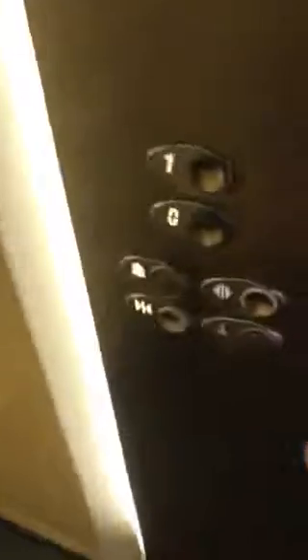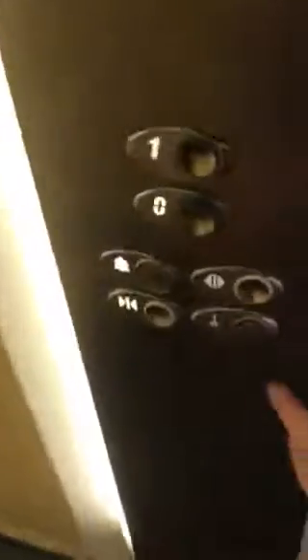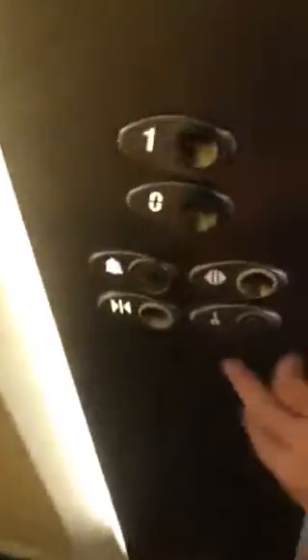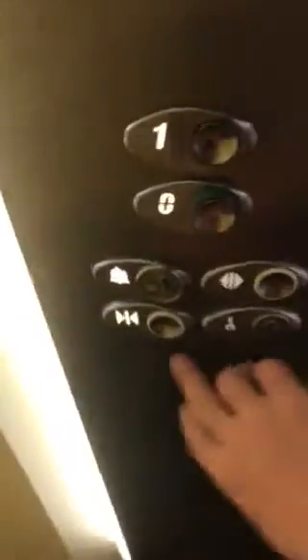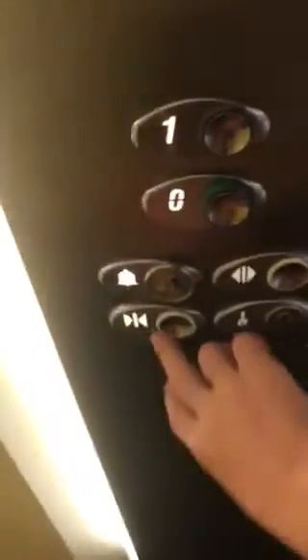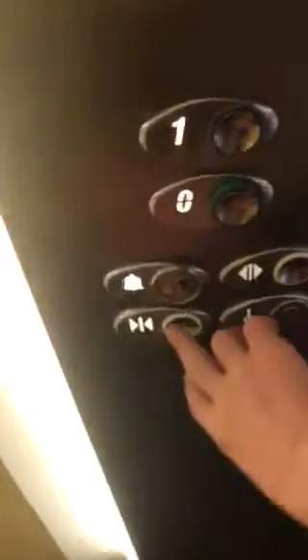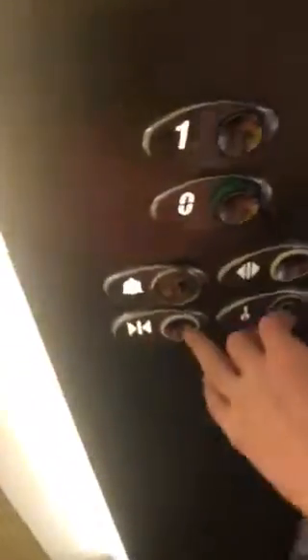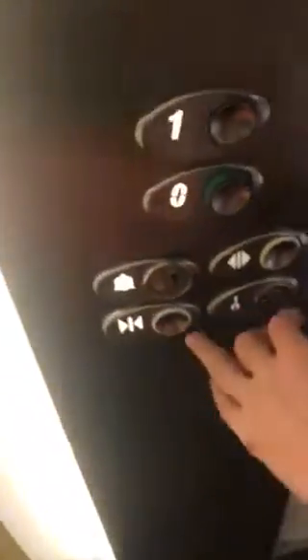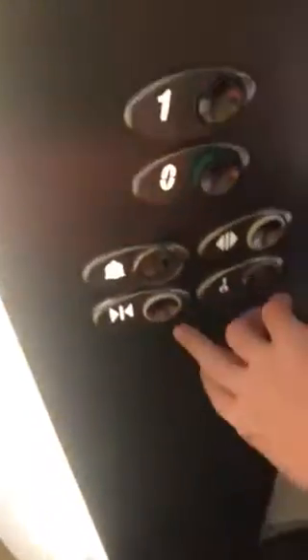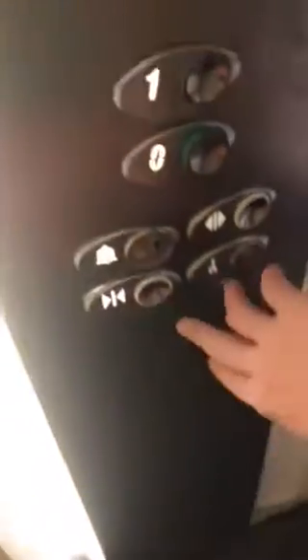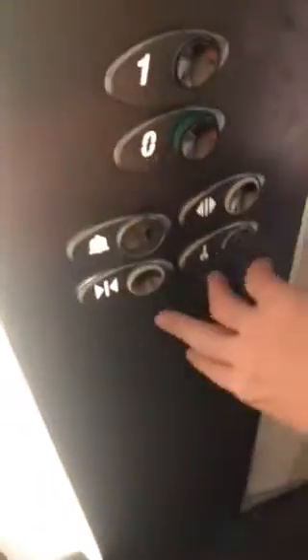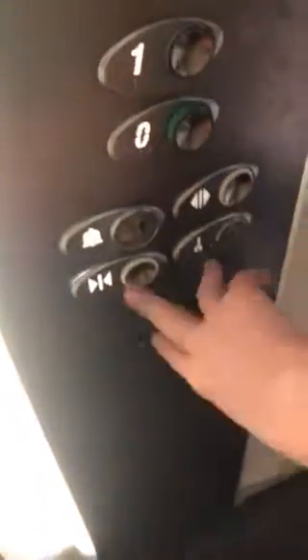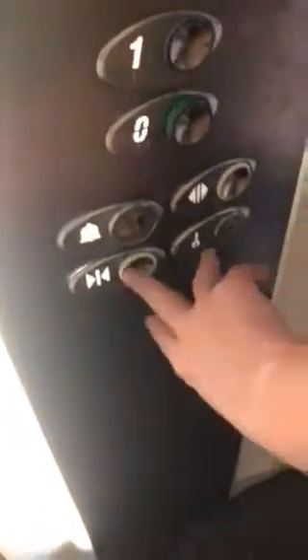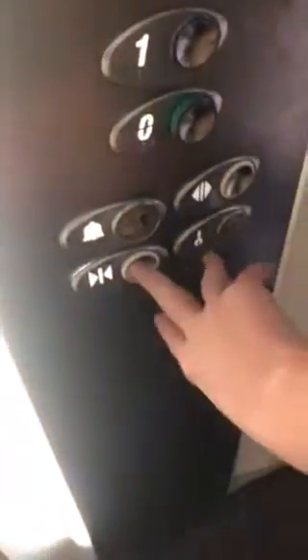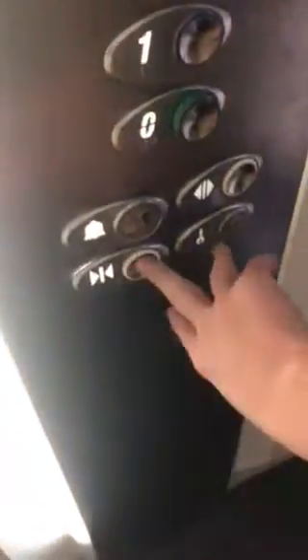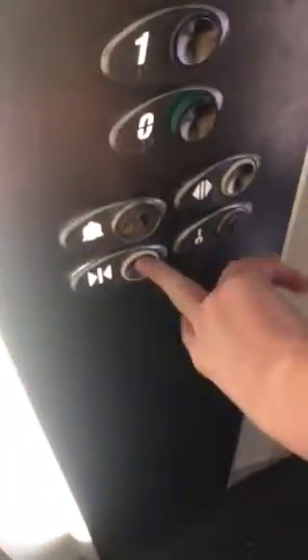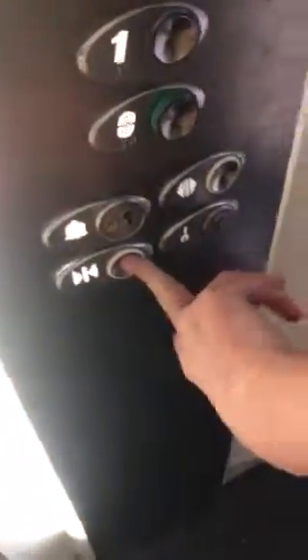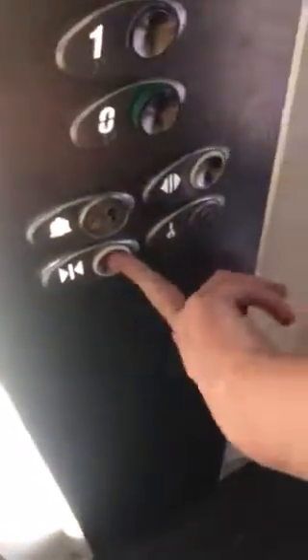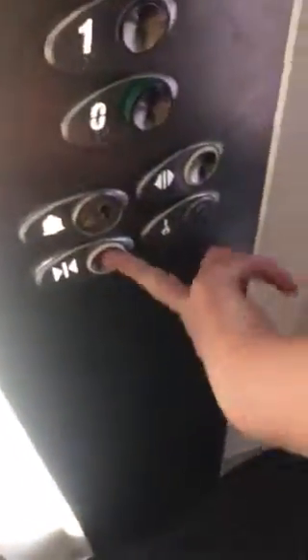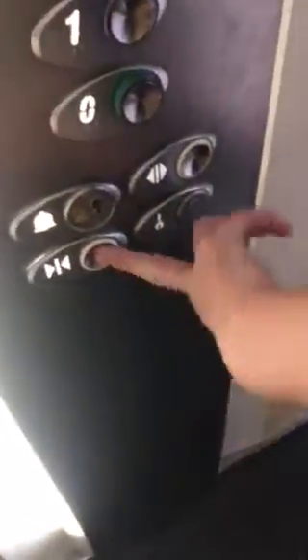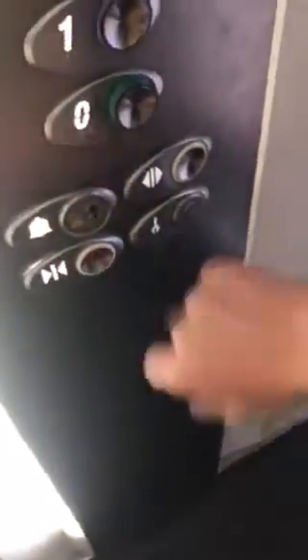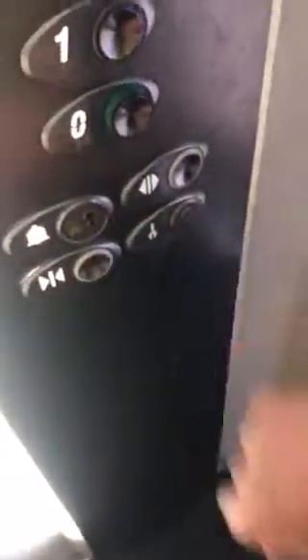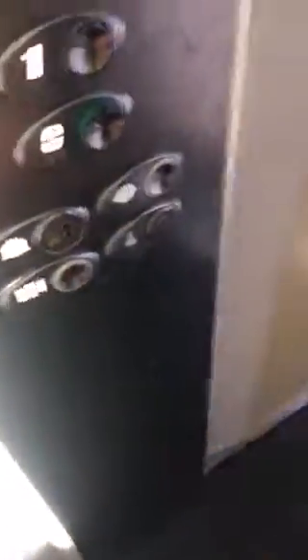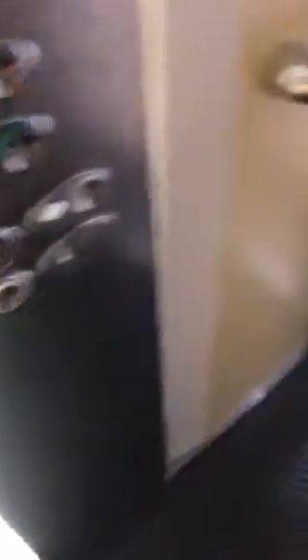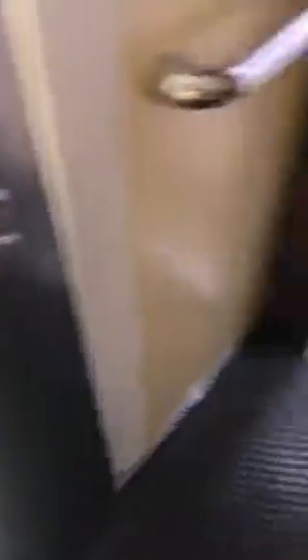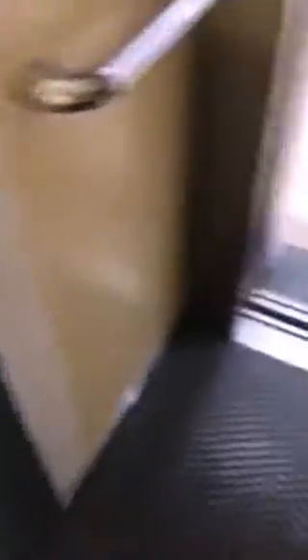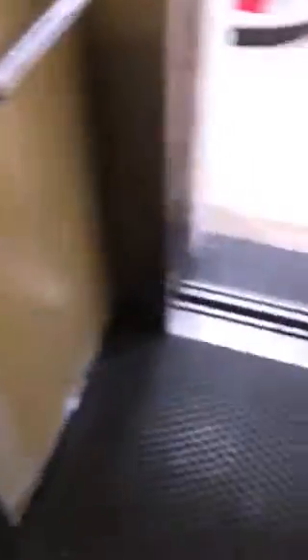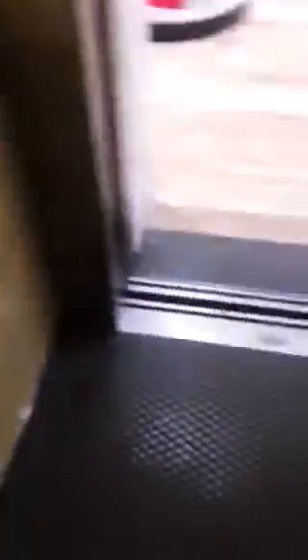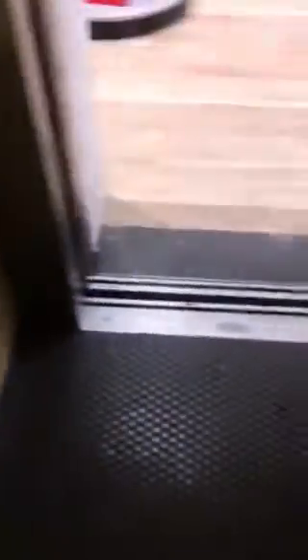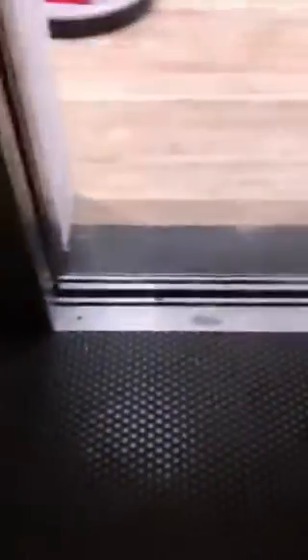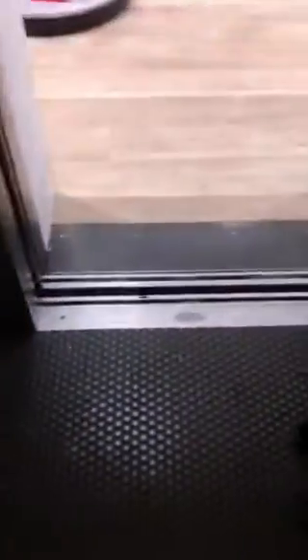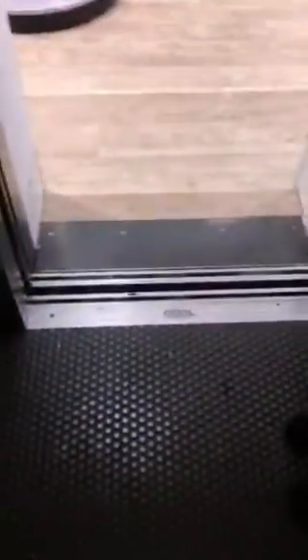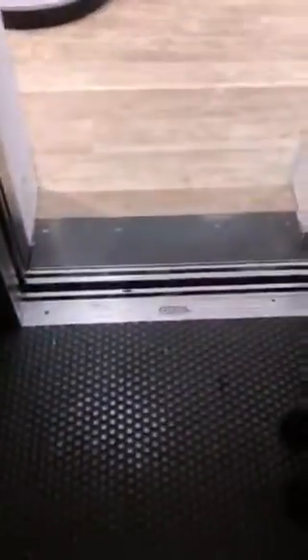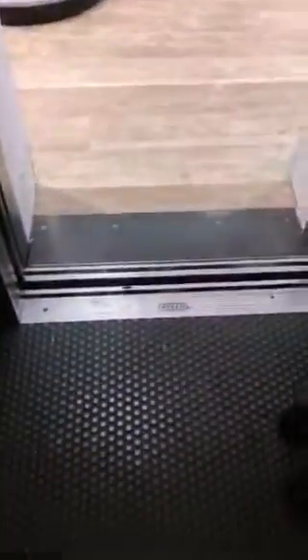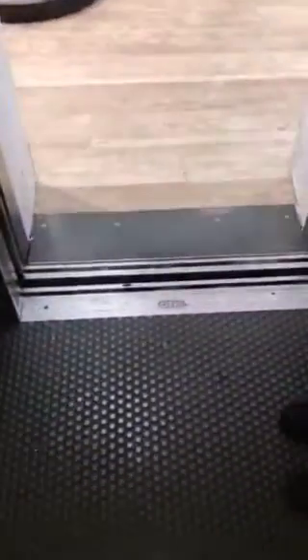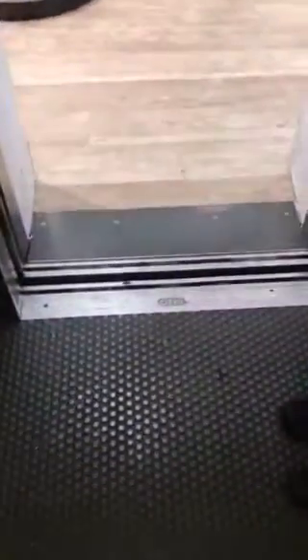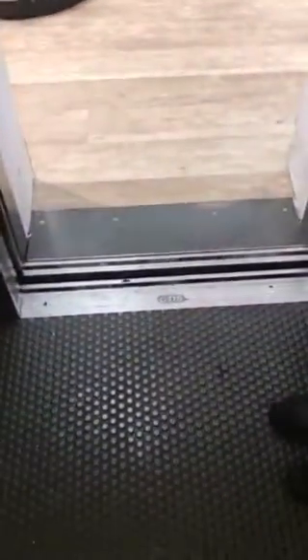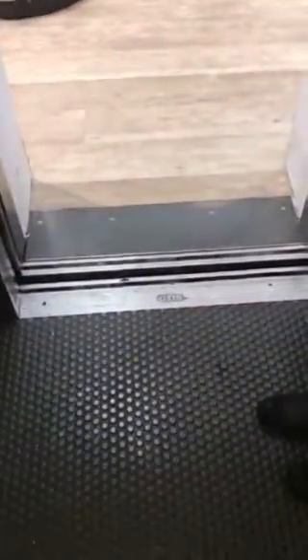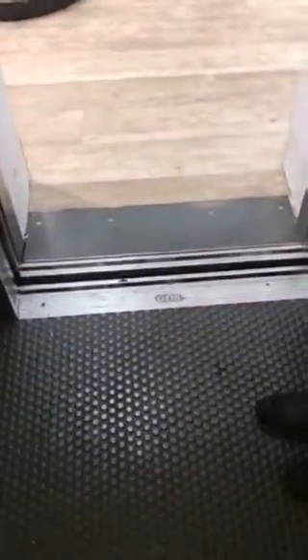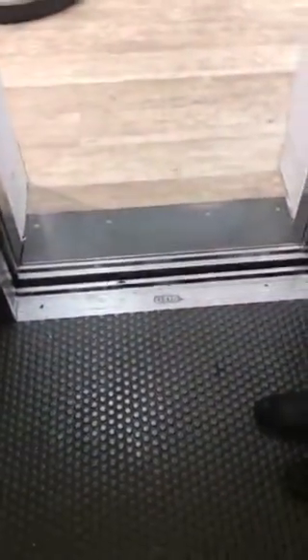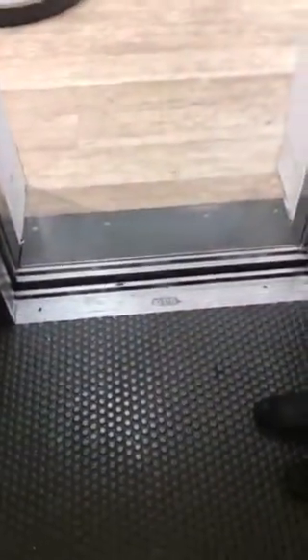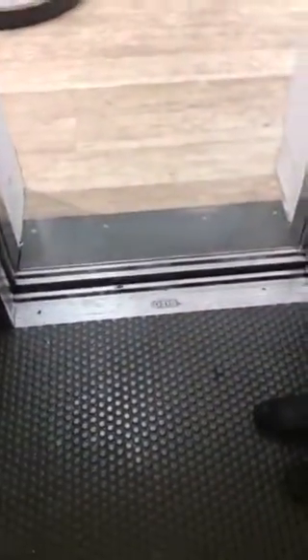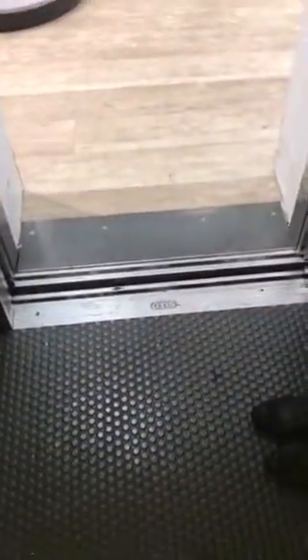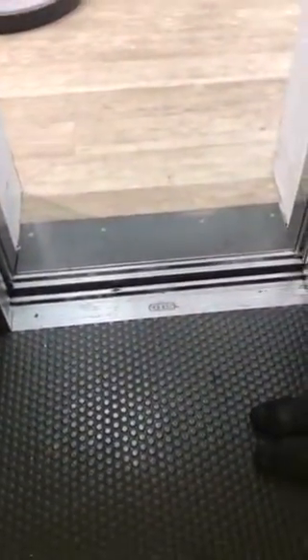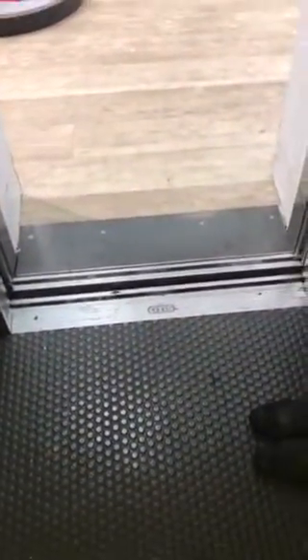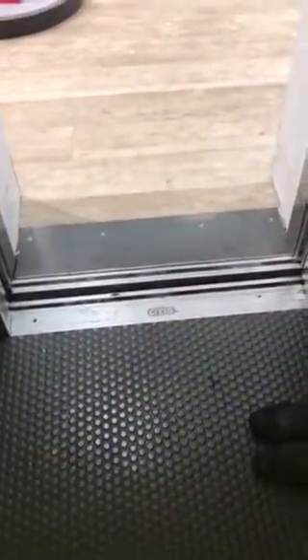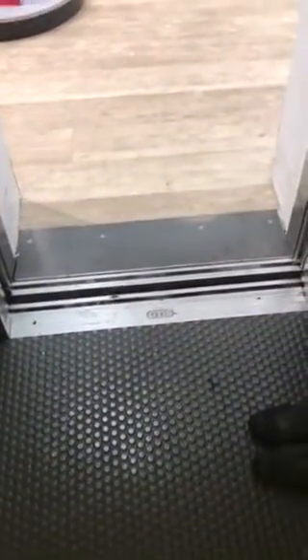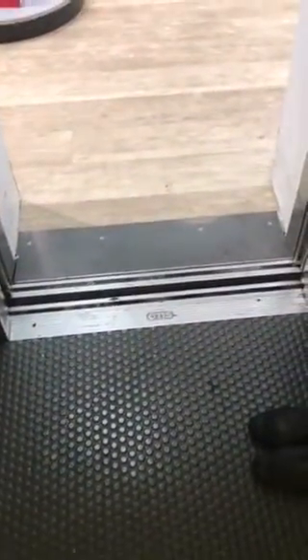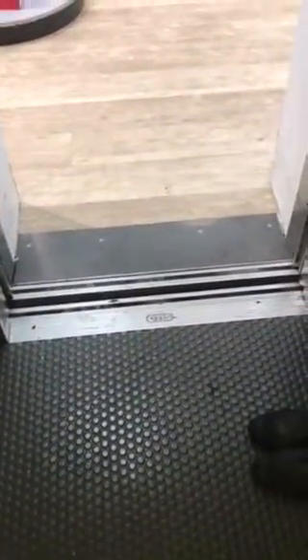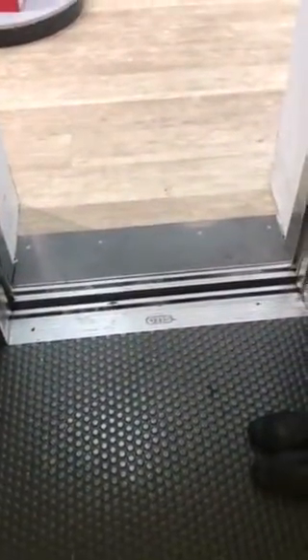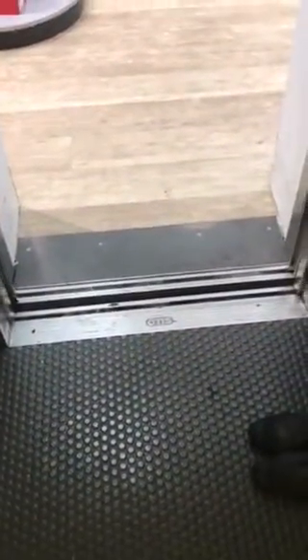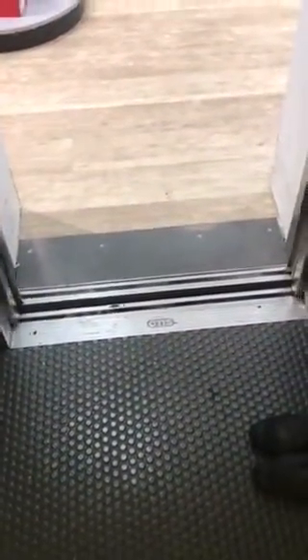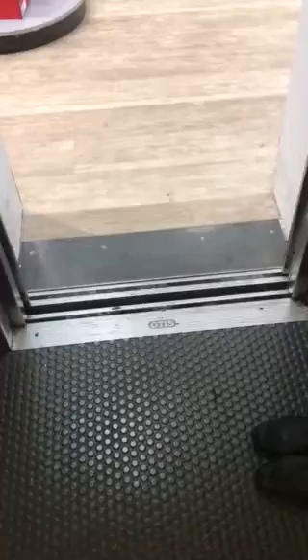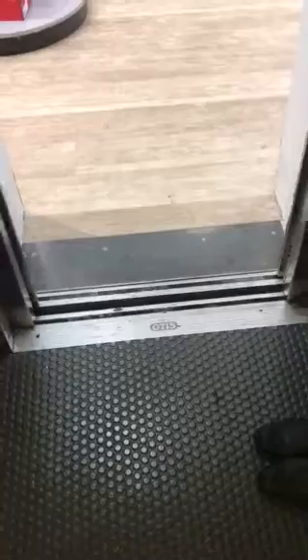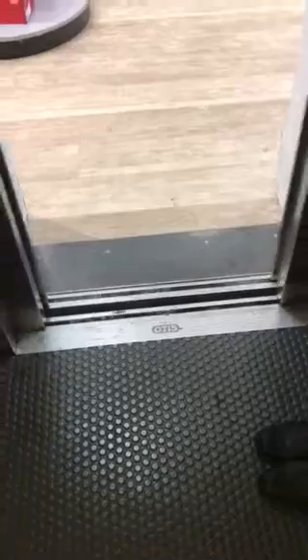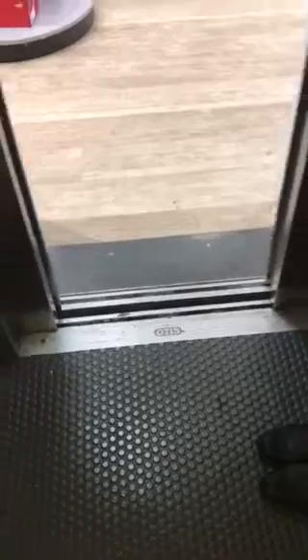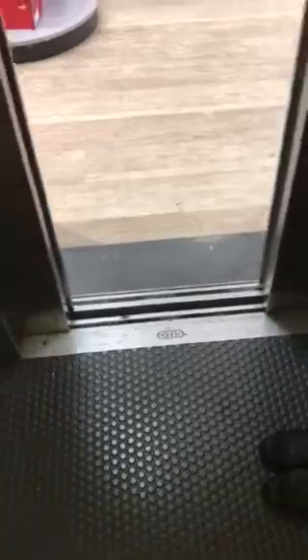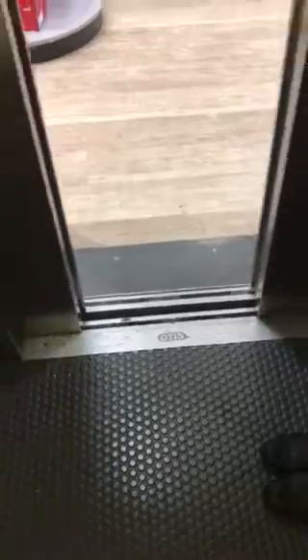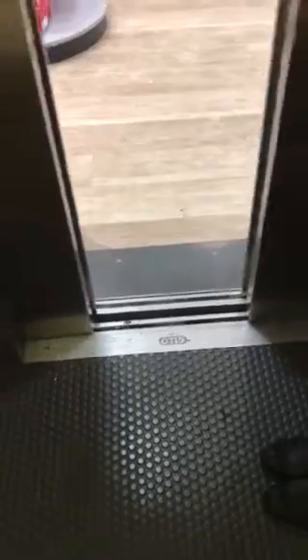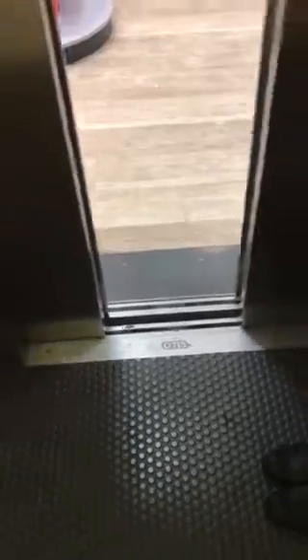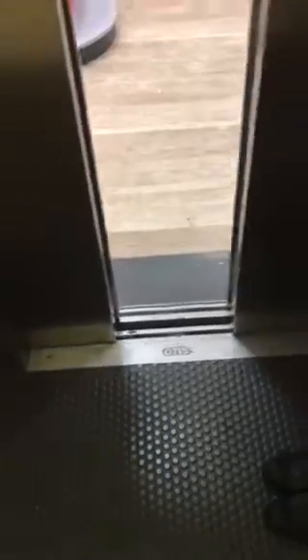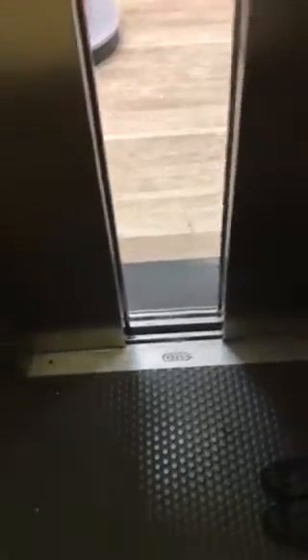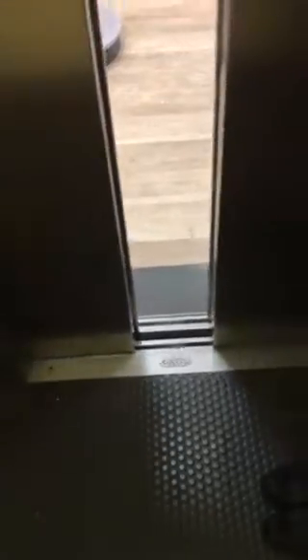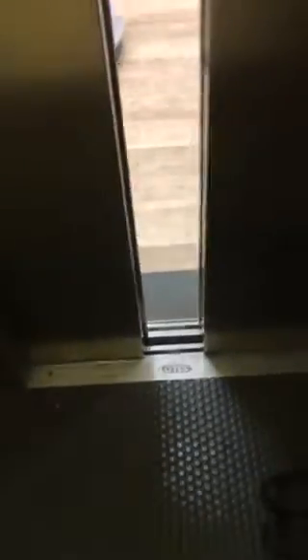I'm pressing the door close button. Door close button does not work. There you go.